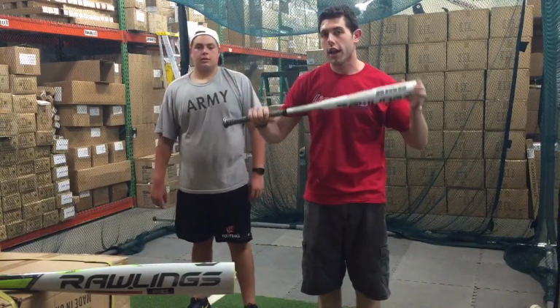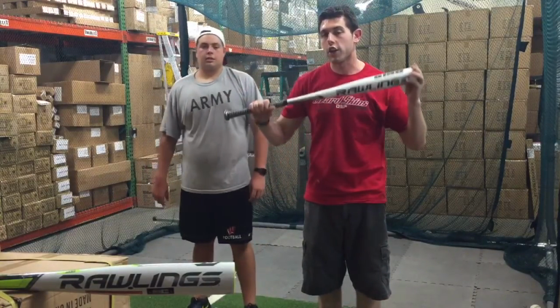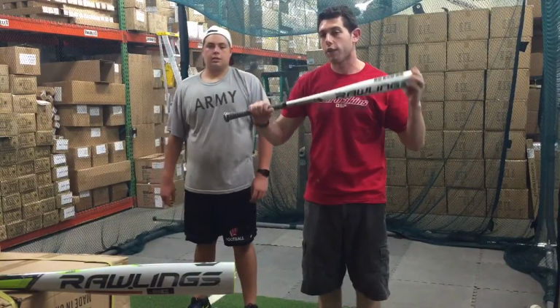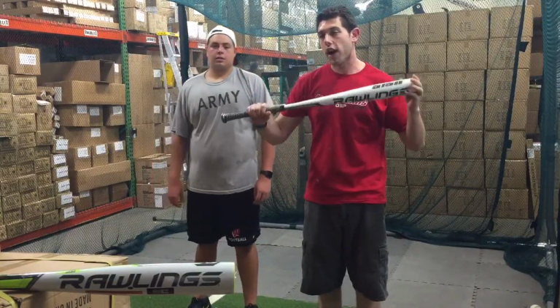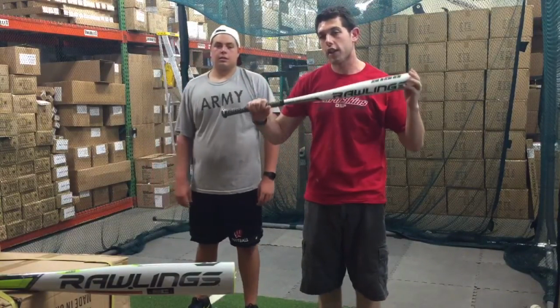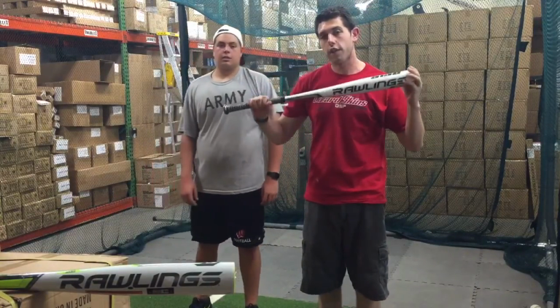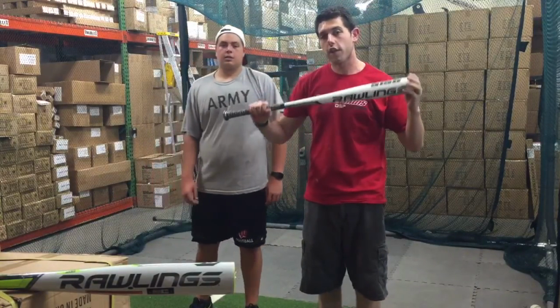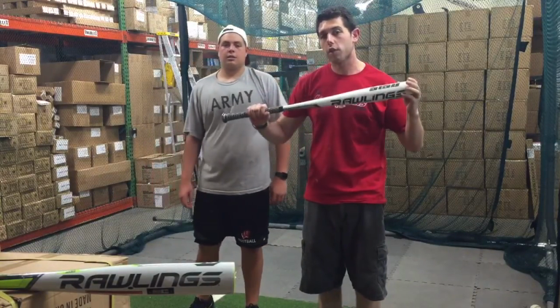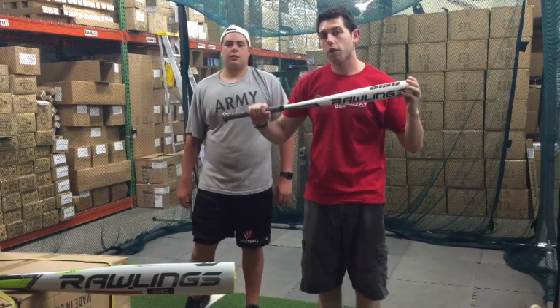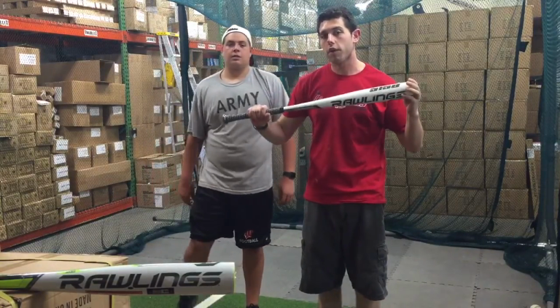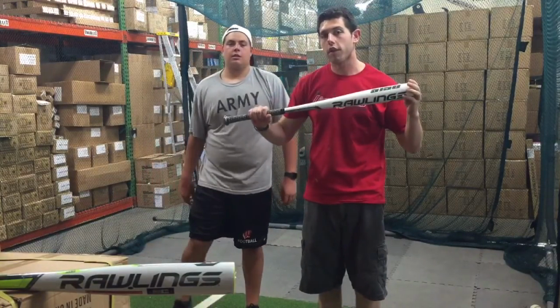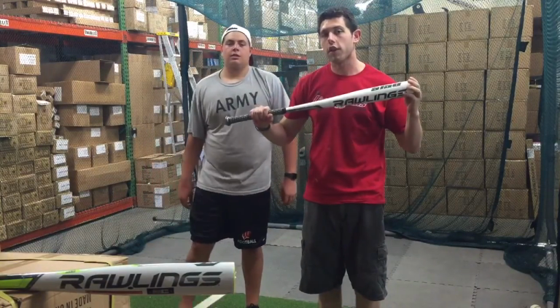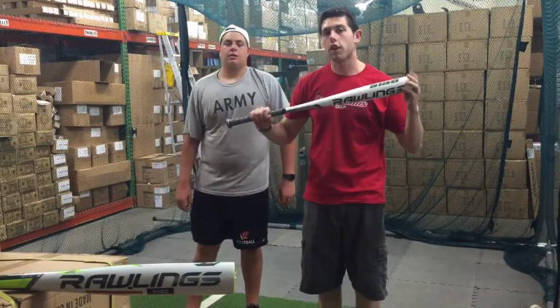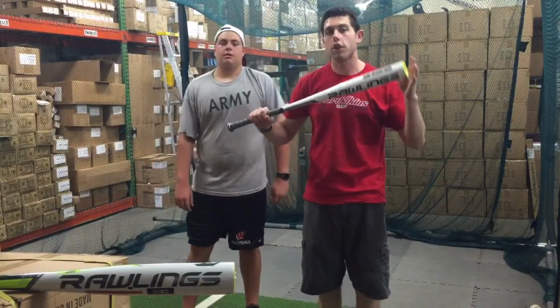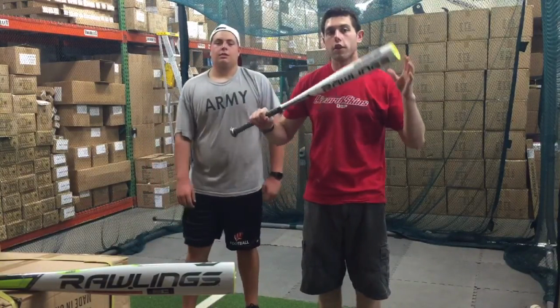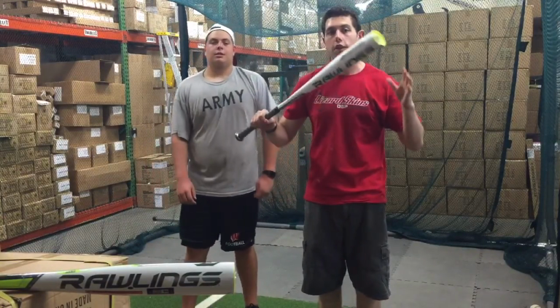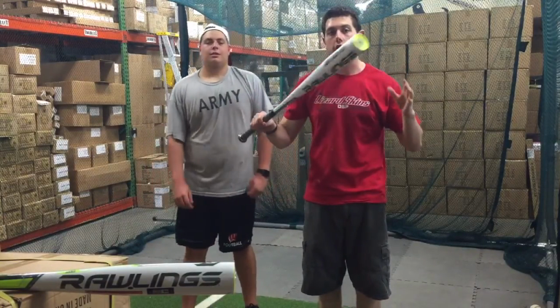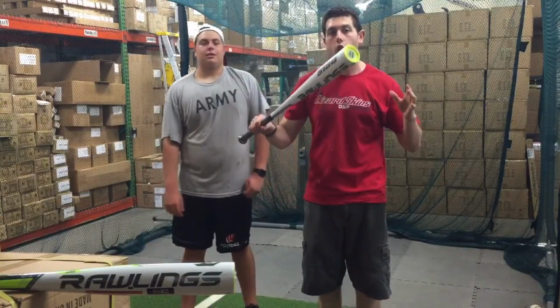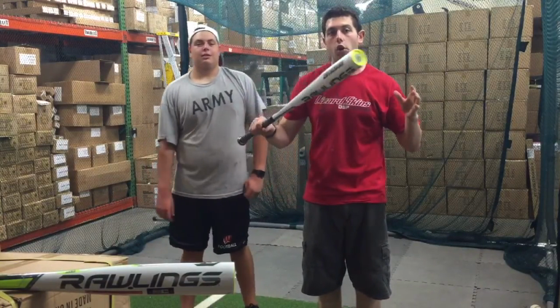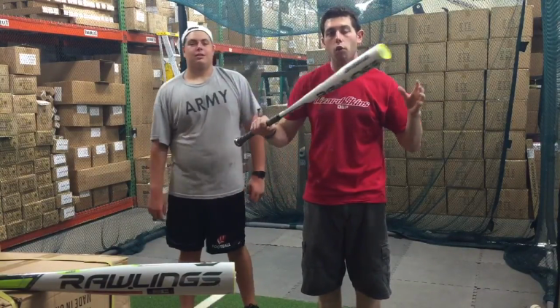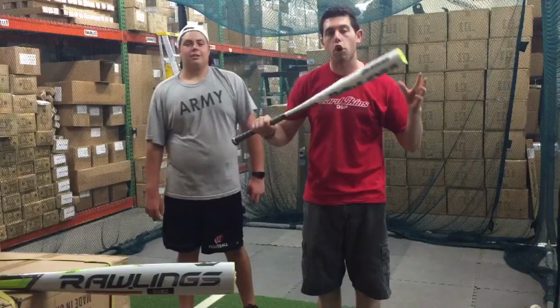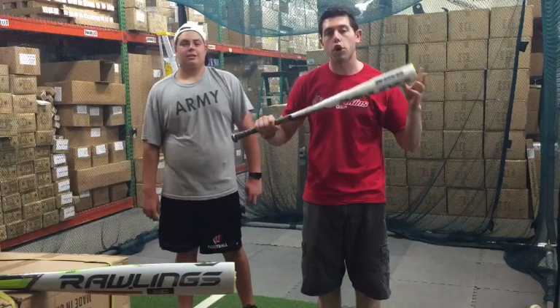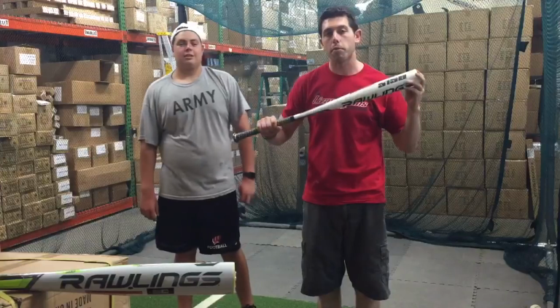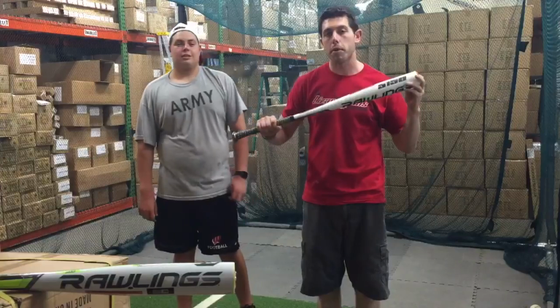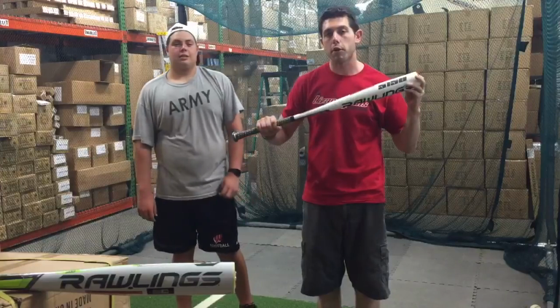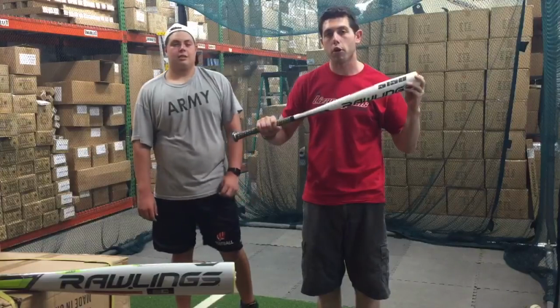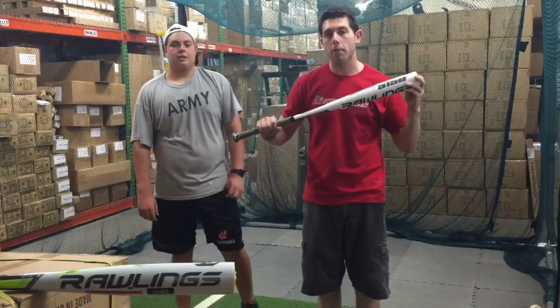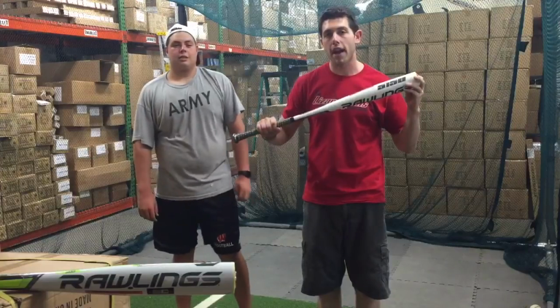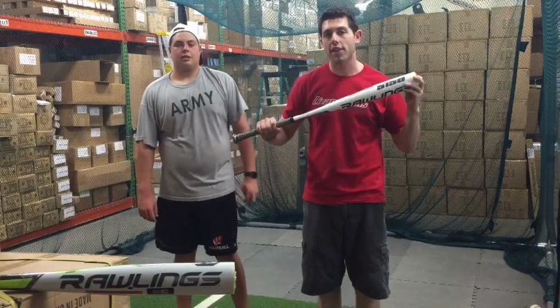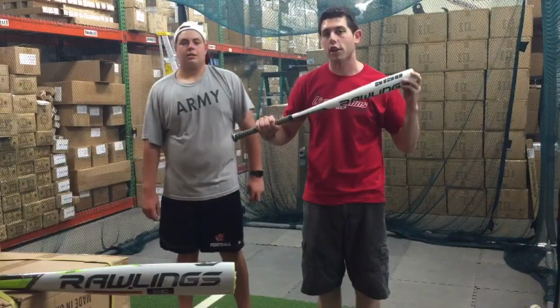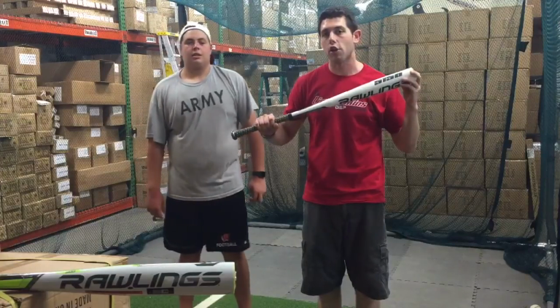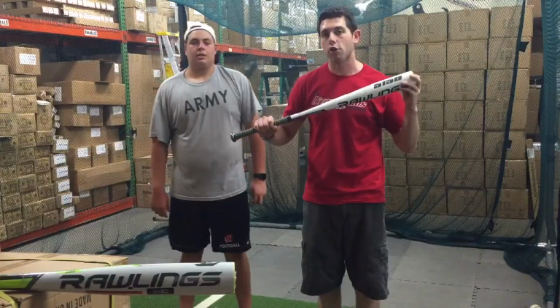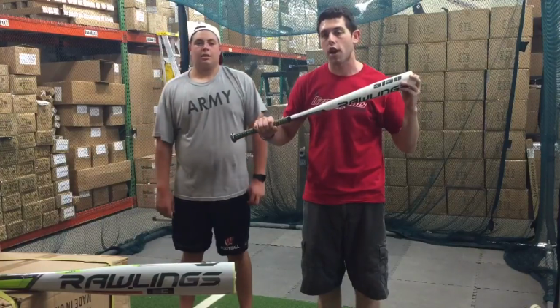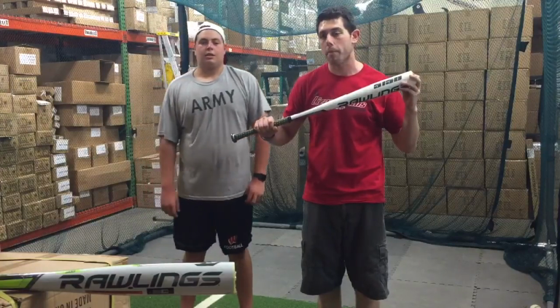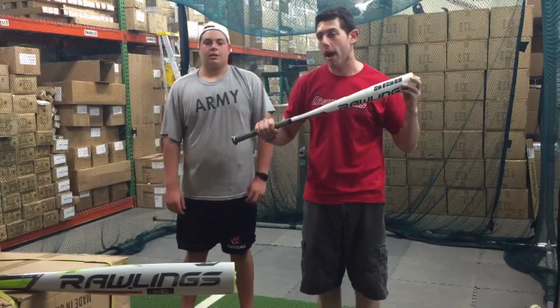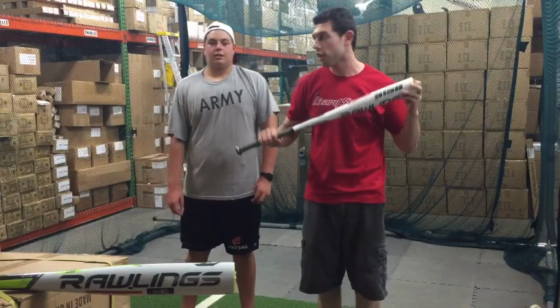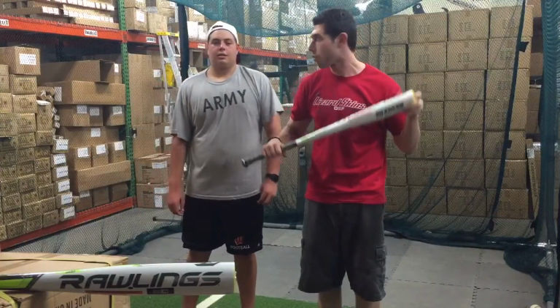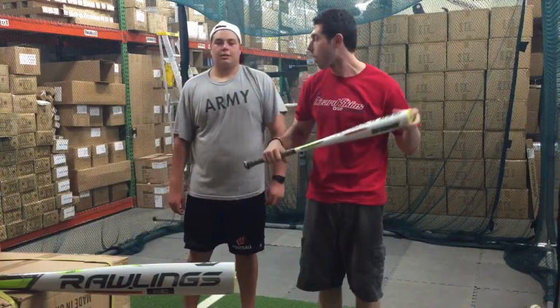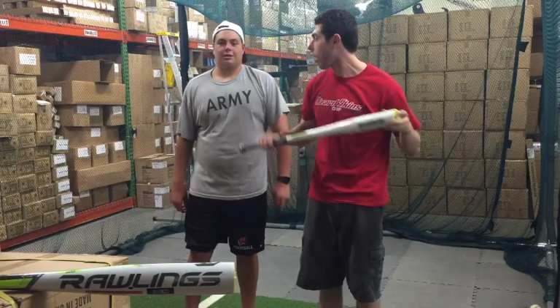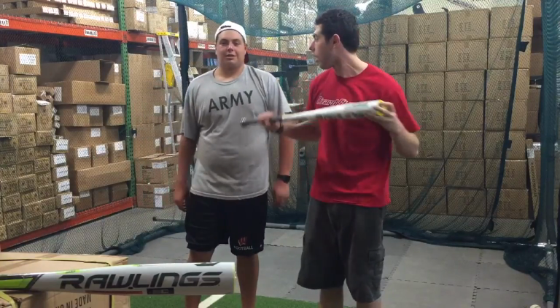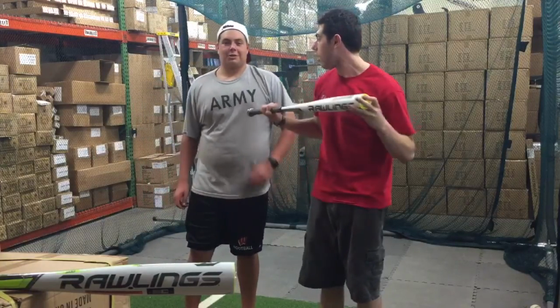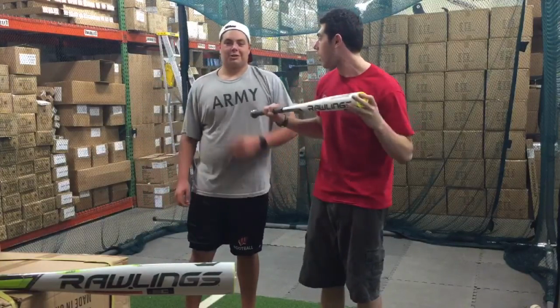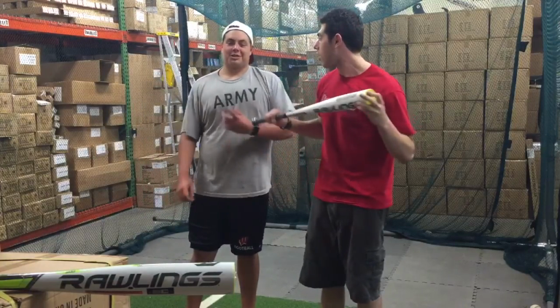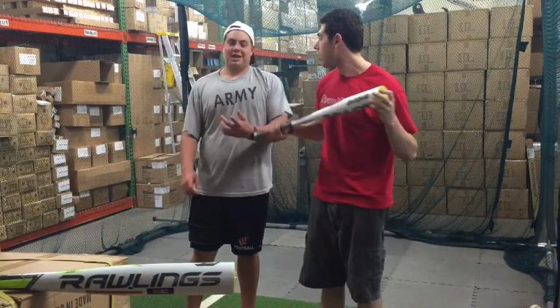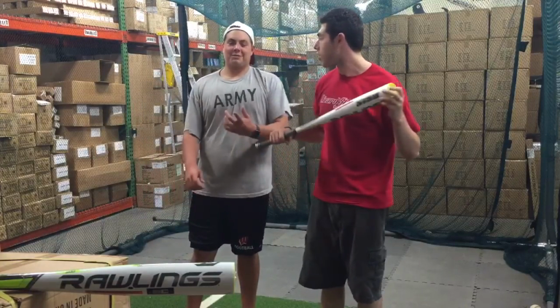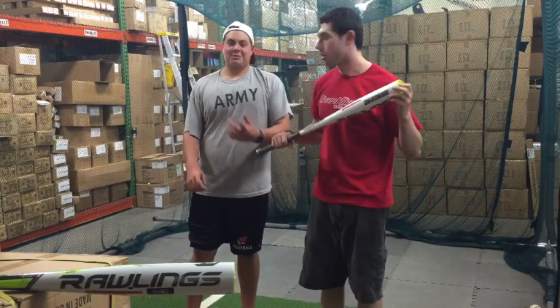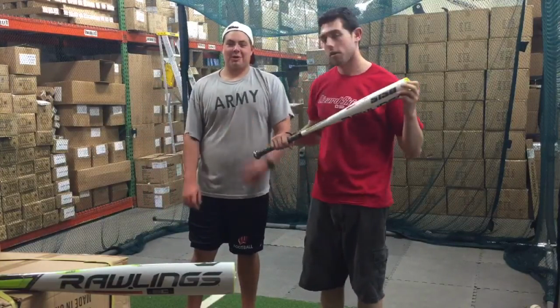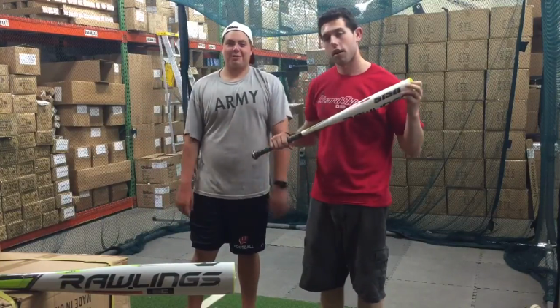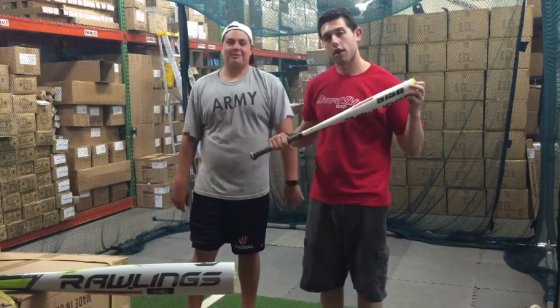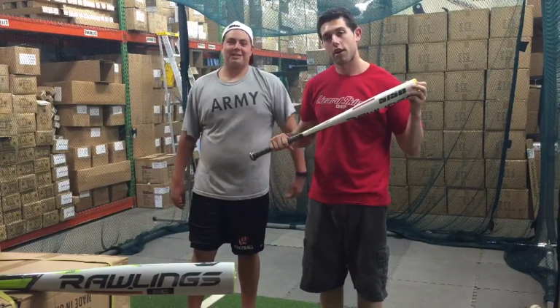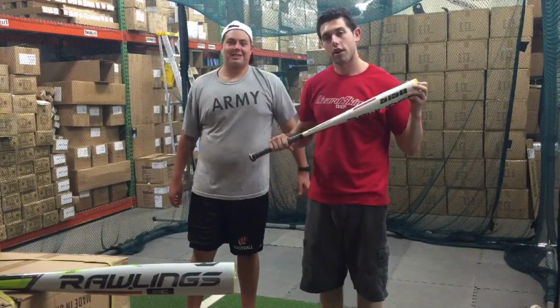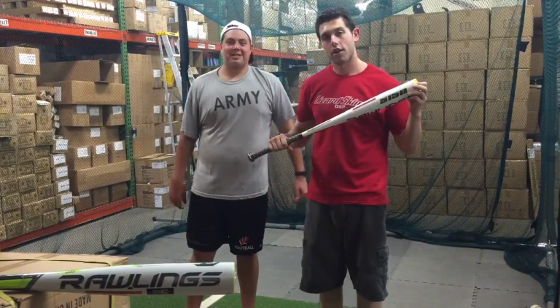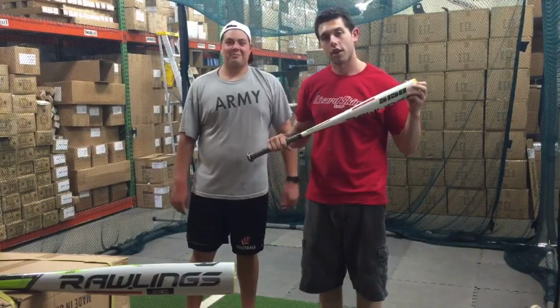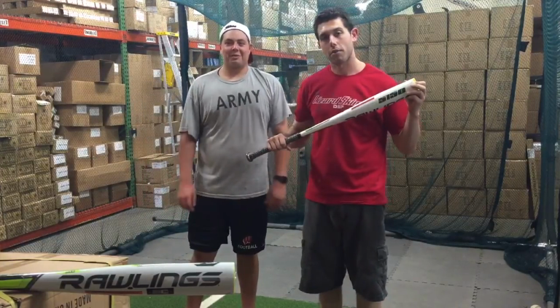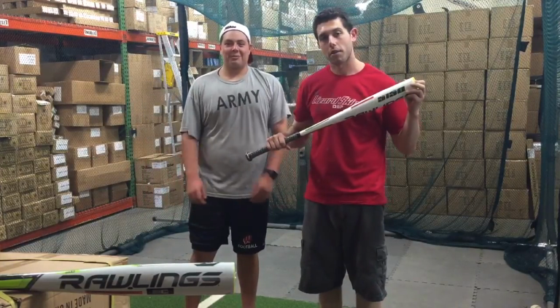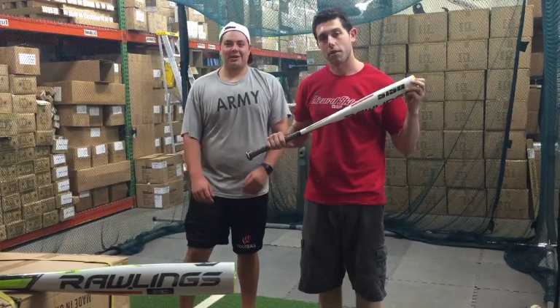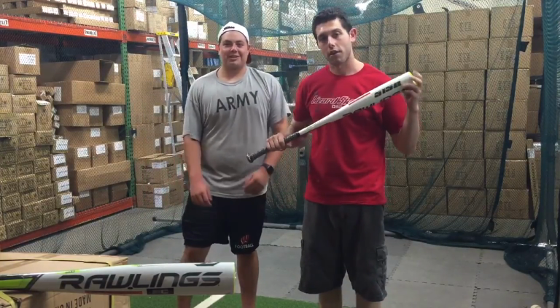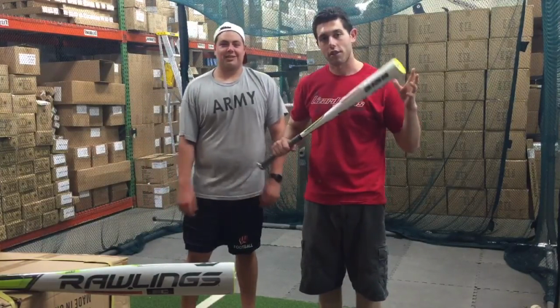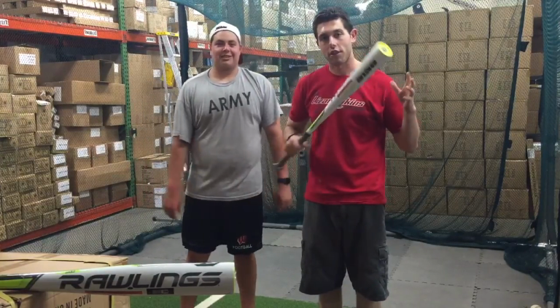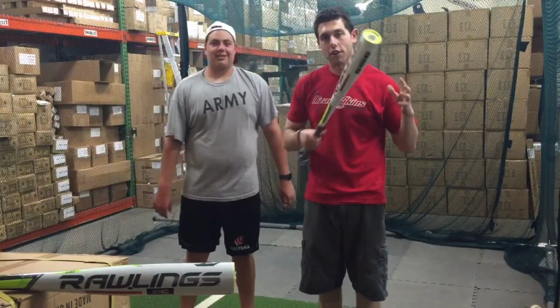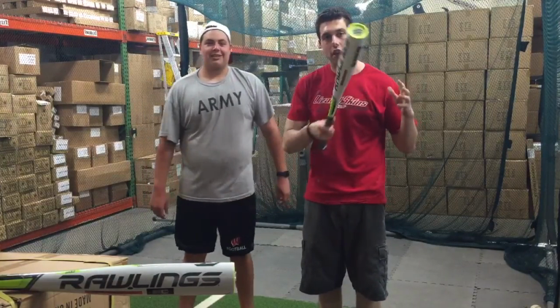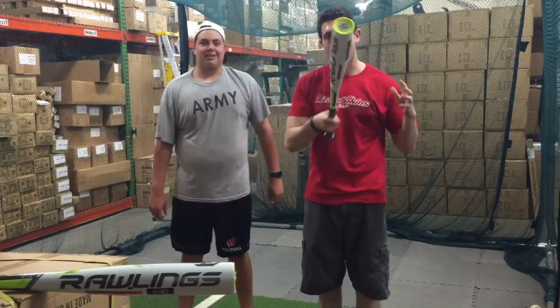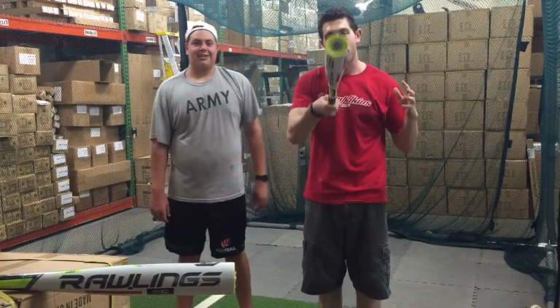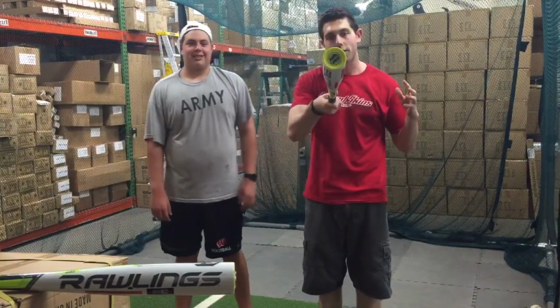You can find the 5150 and all the Rawlings BBCOR bats at Closeout Bats, where you can shop smart and save big bucks.